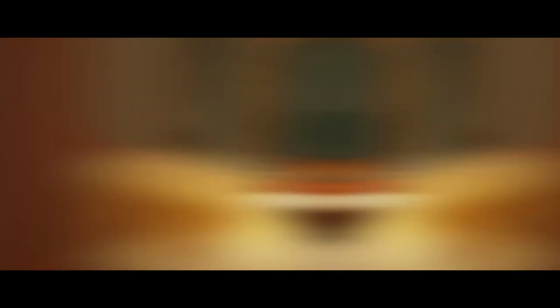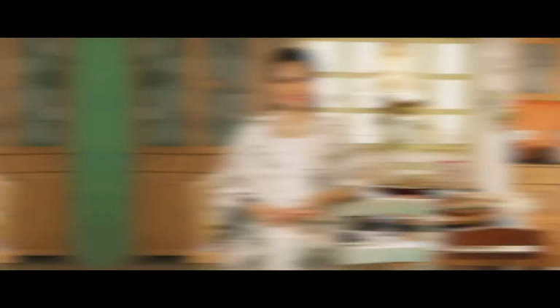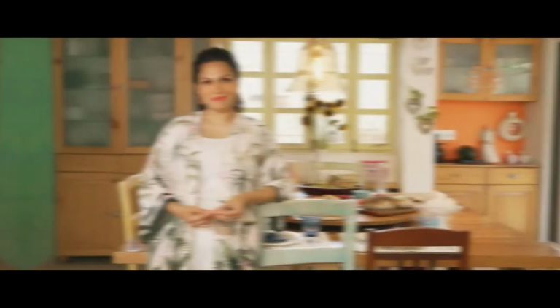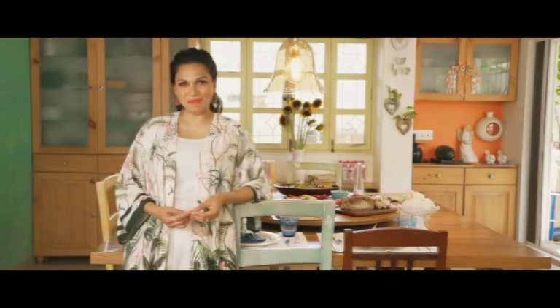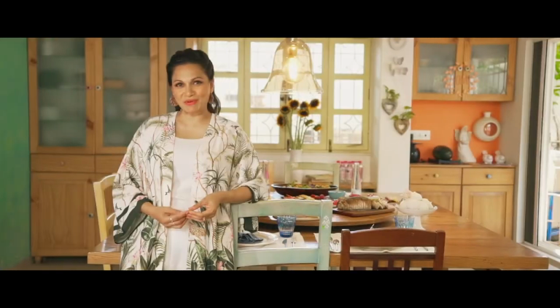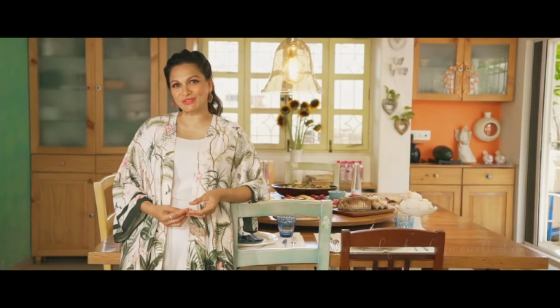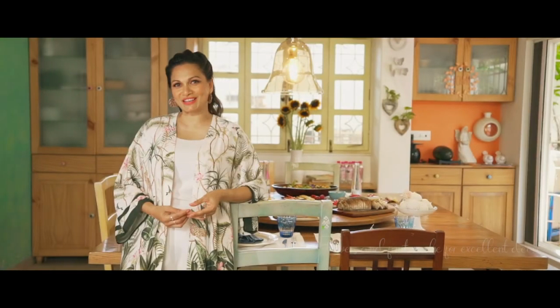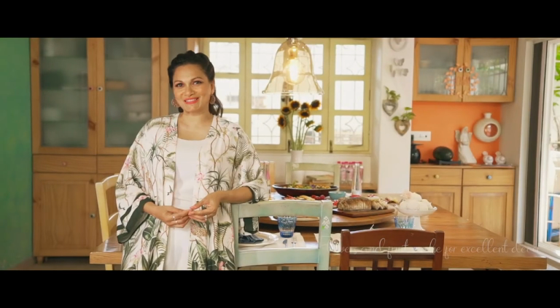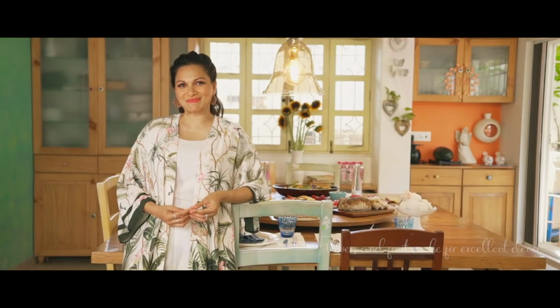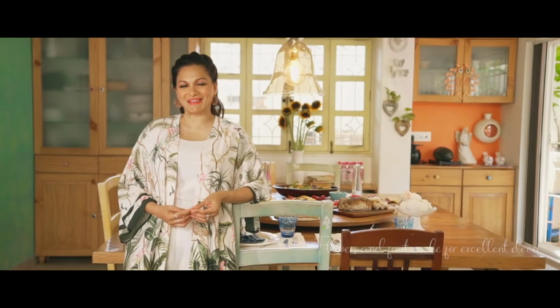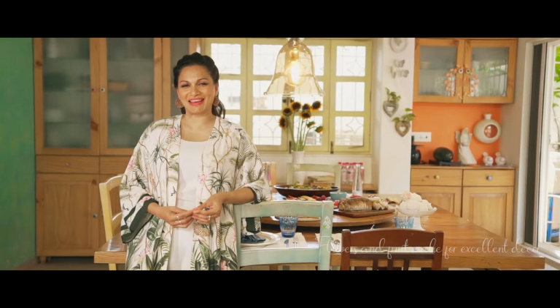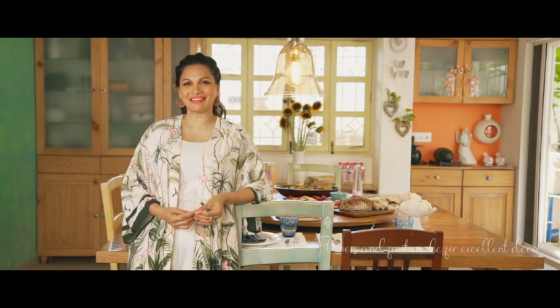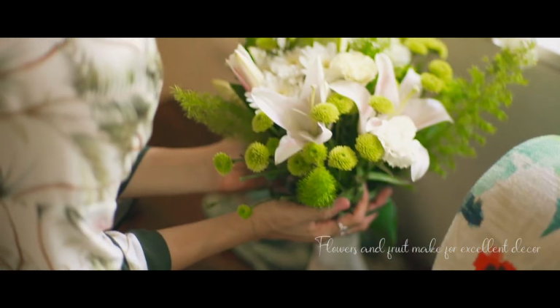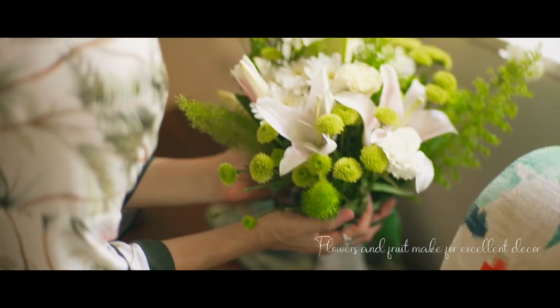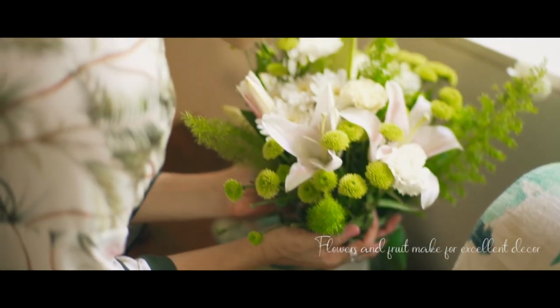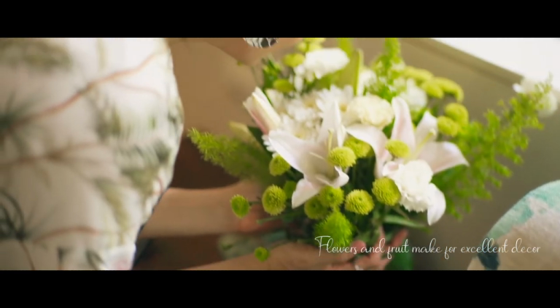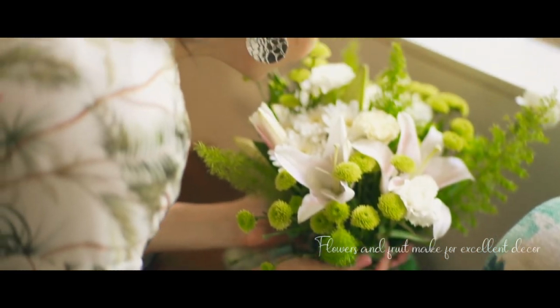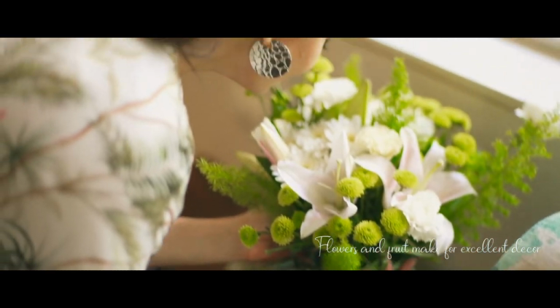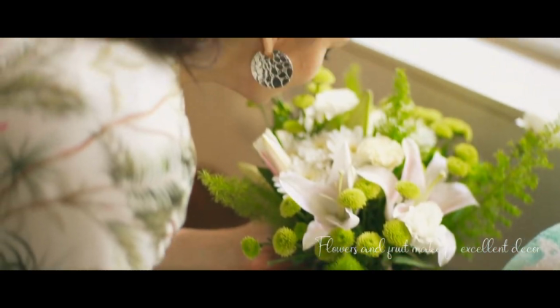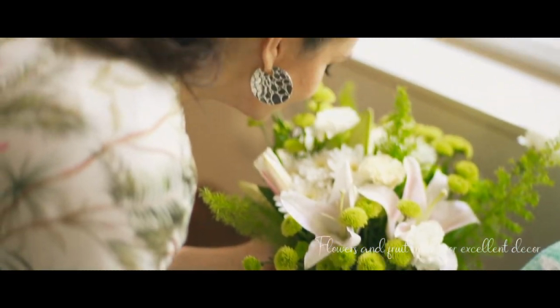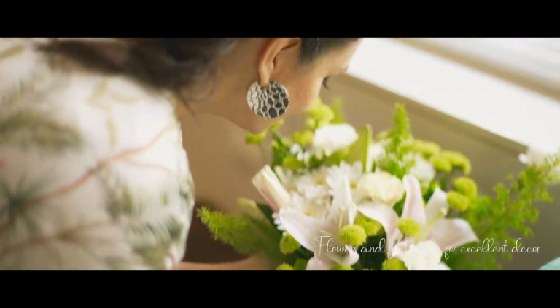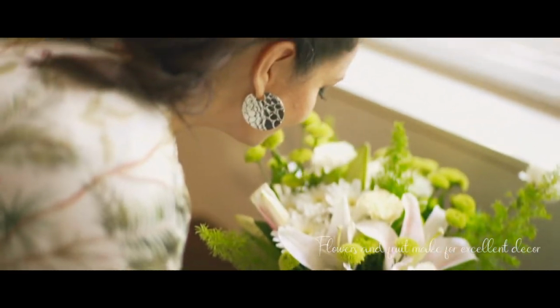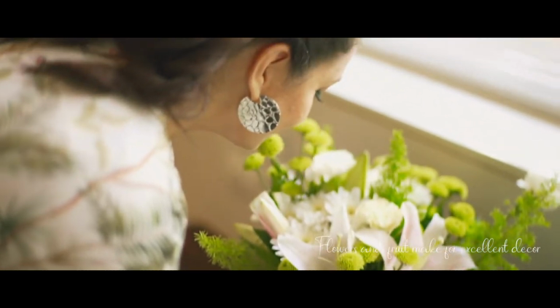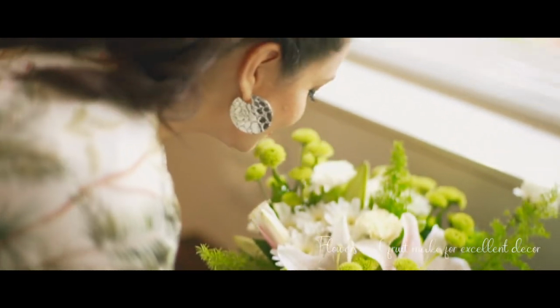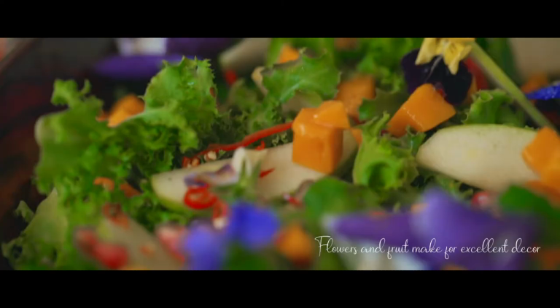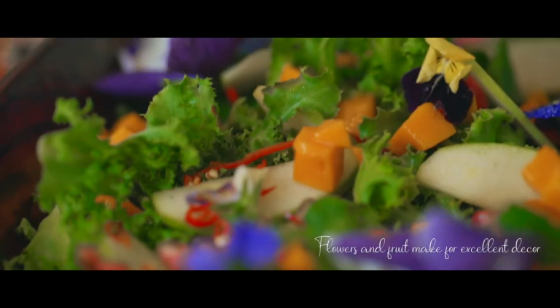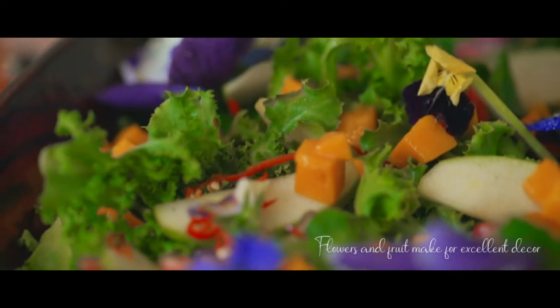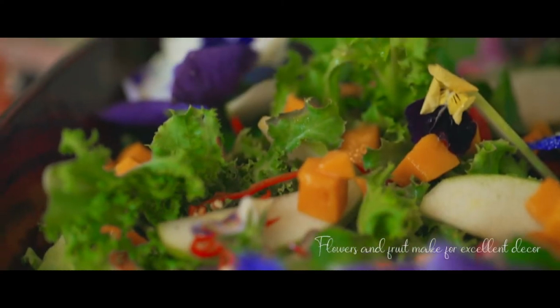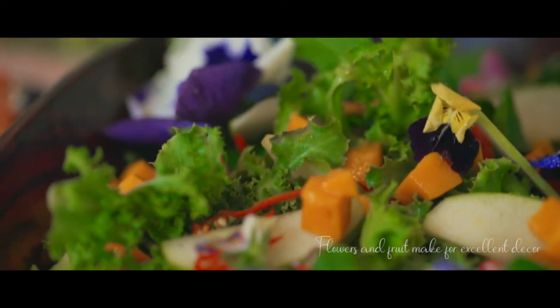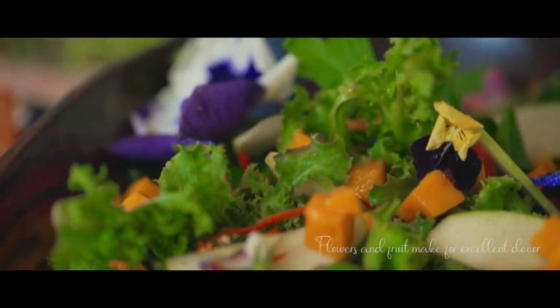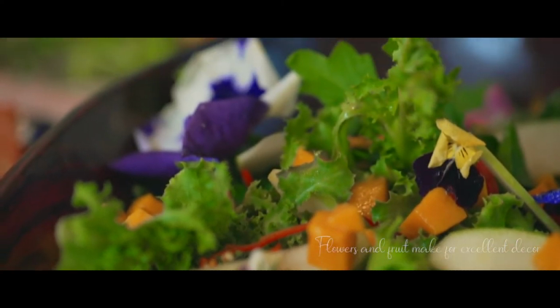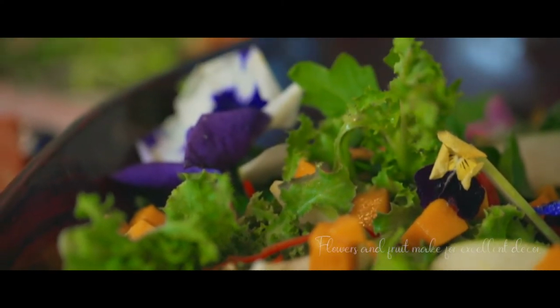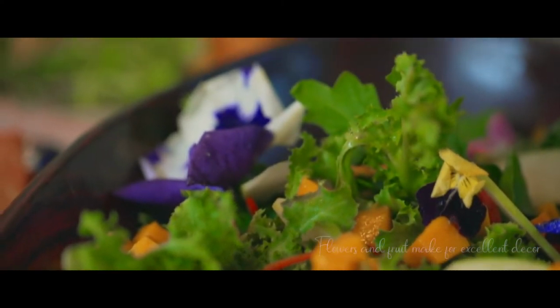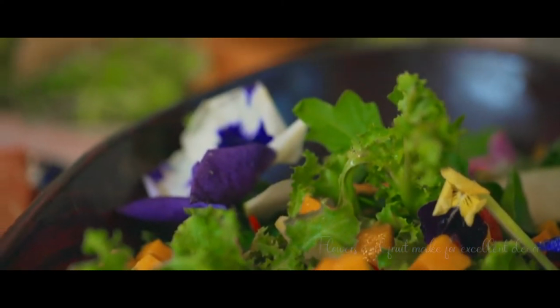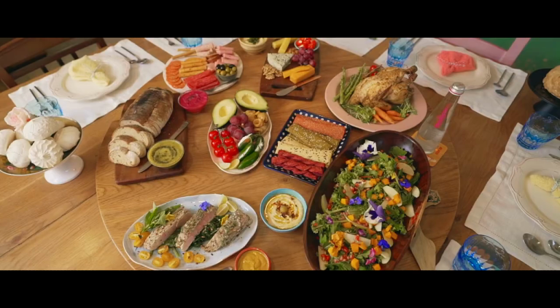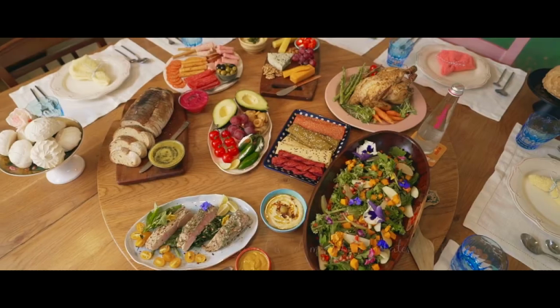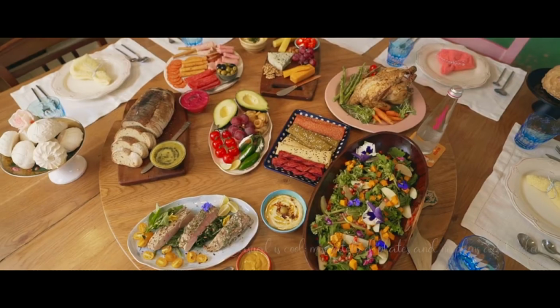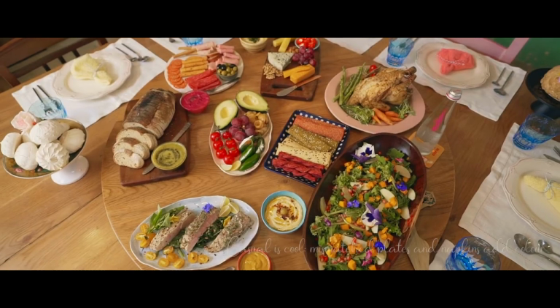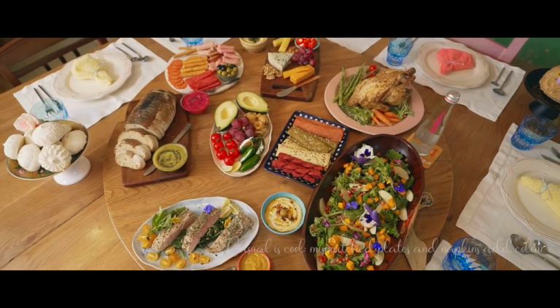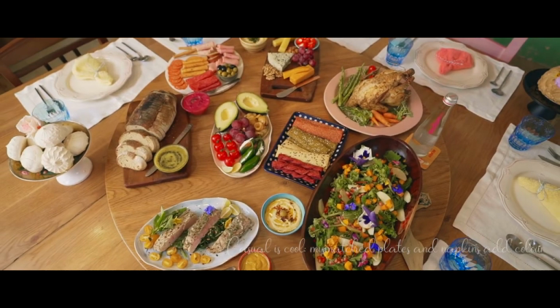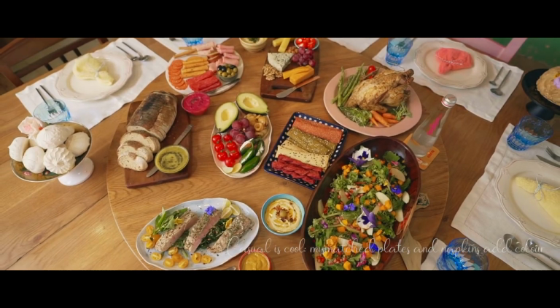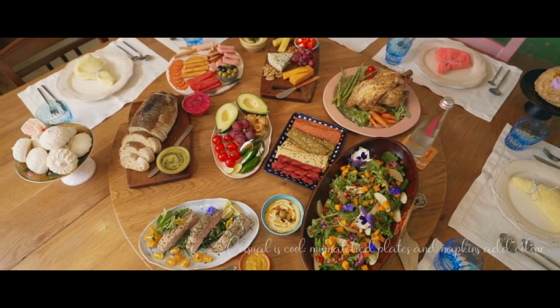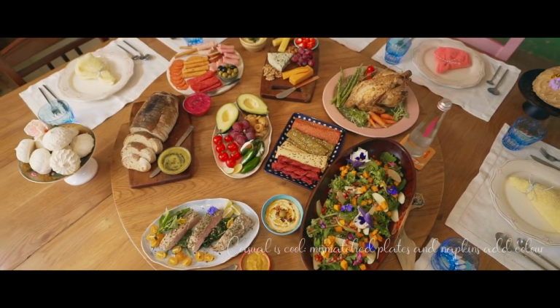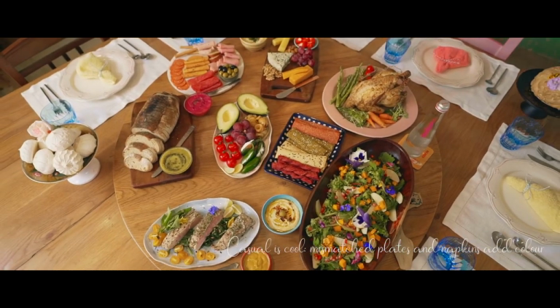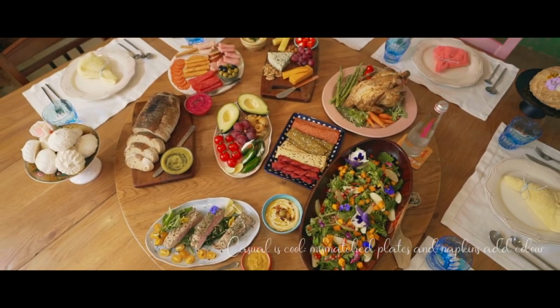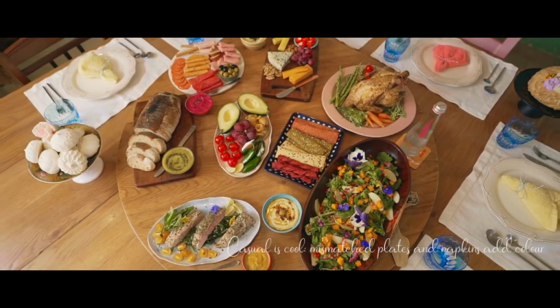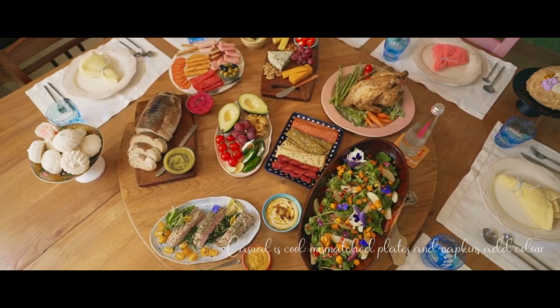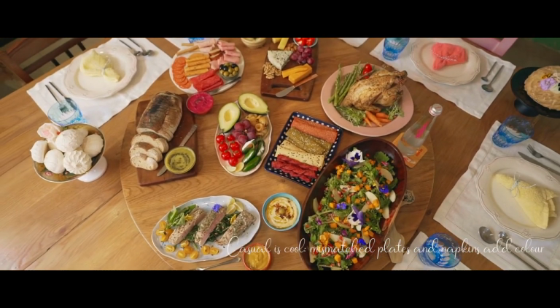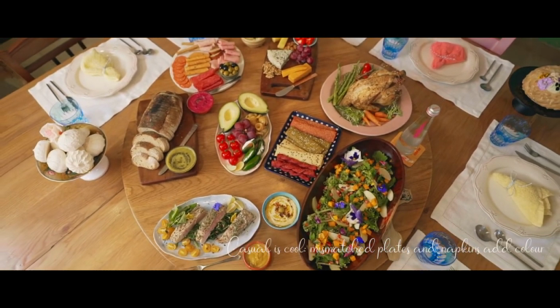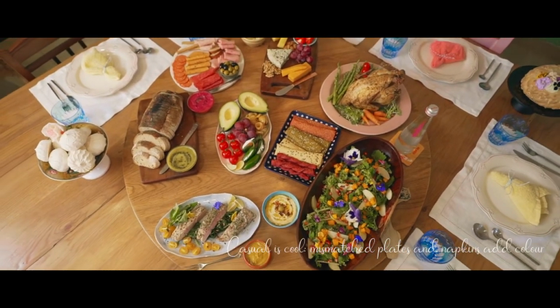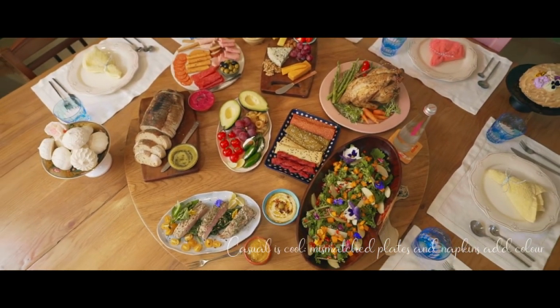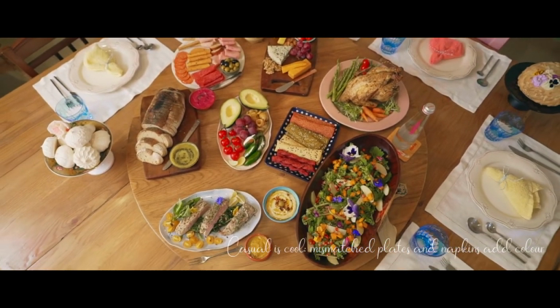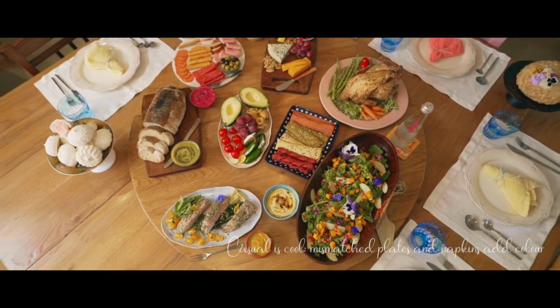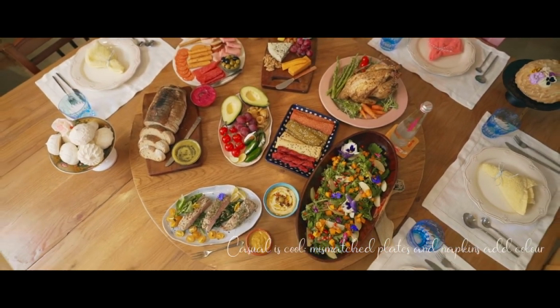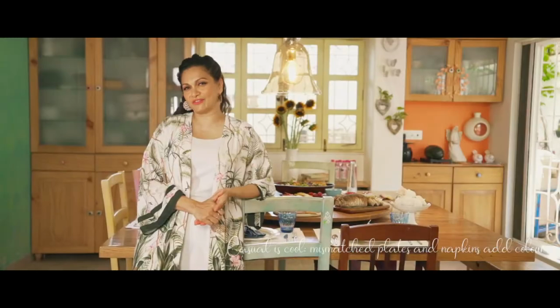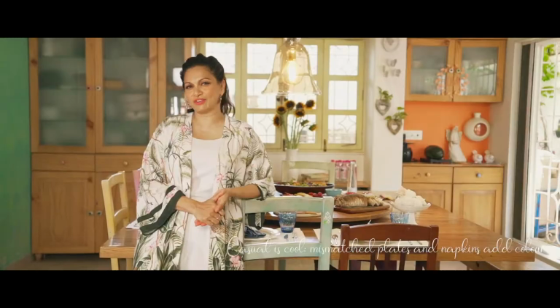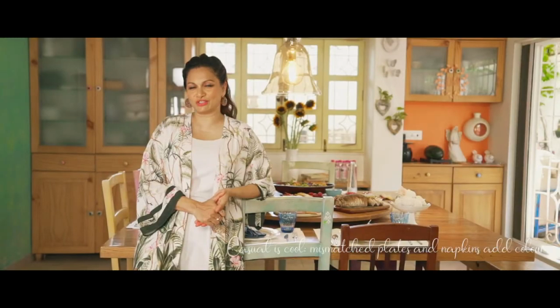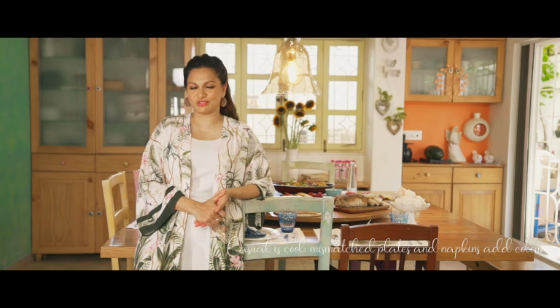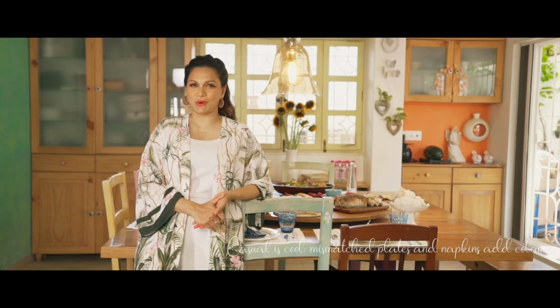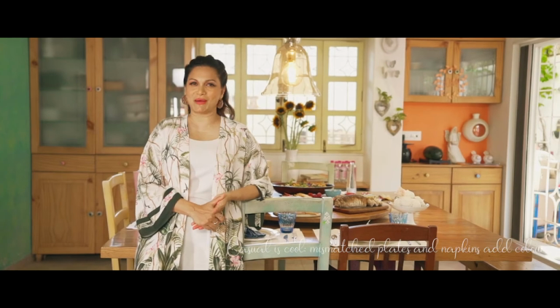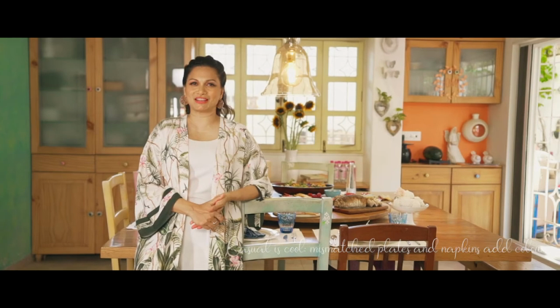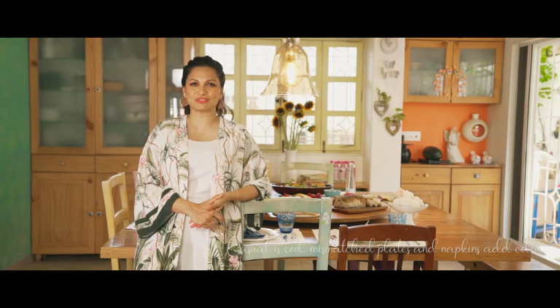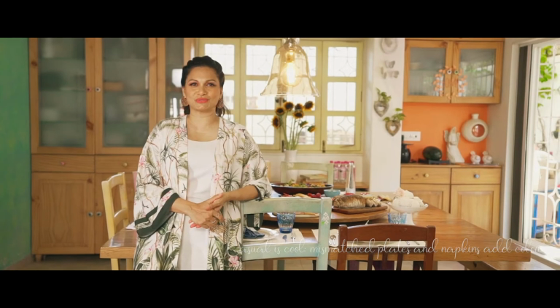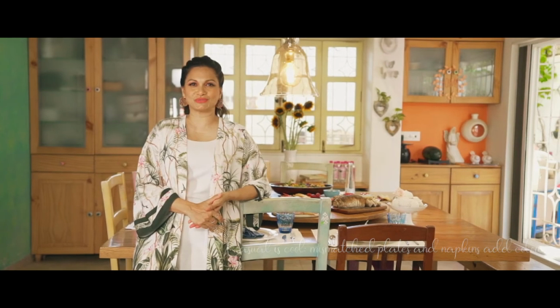My music is playing, the flowers are all done, and this table looks absolutely divine. Now all I have to do is wait for the doorbell to ring.